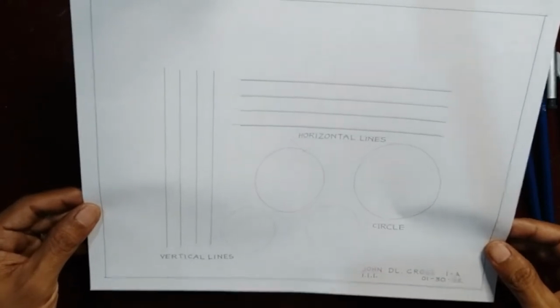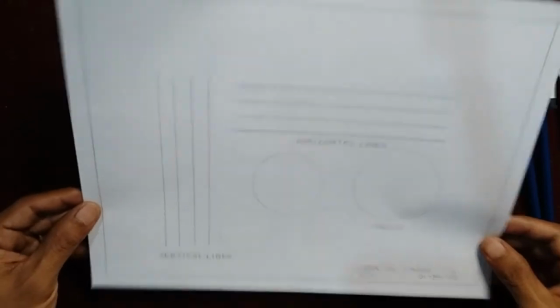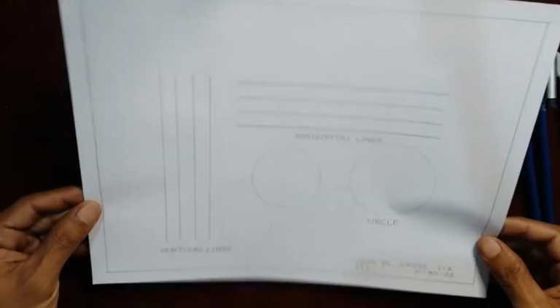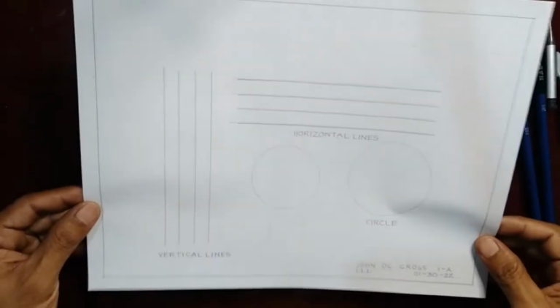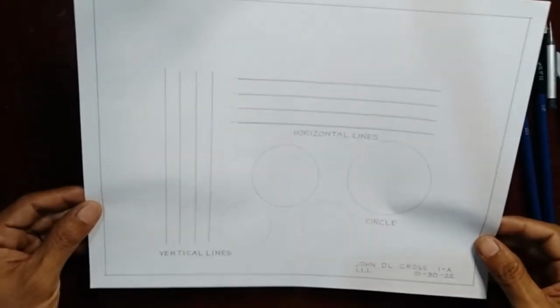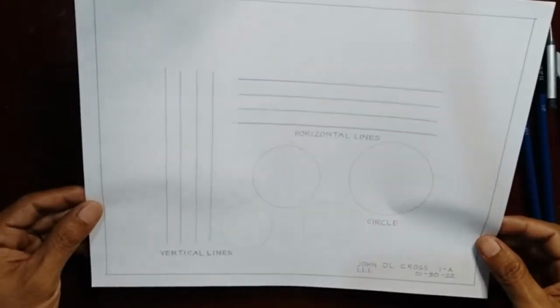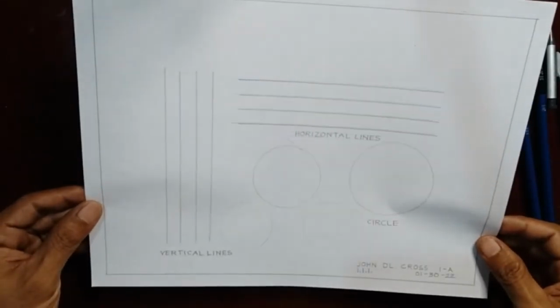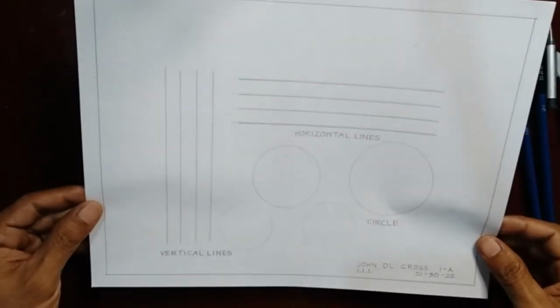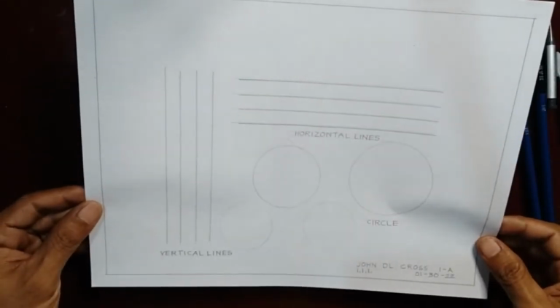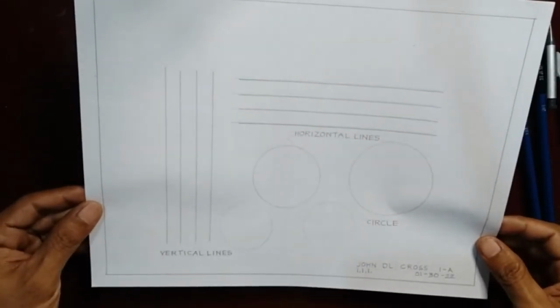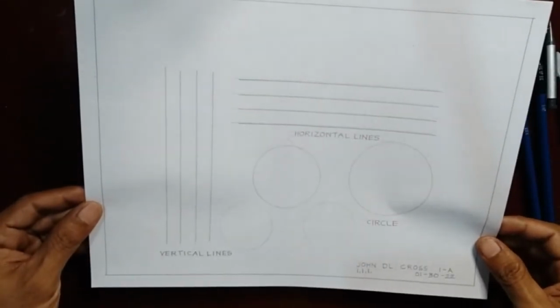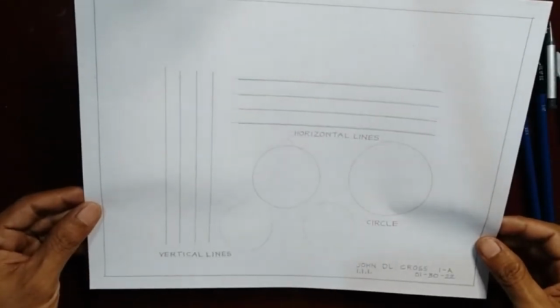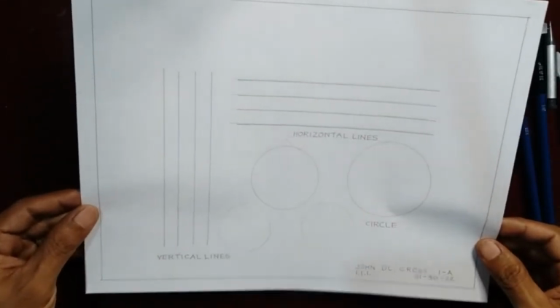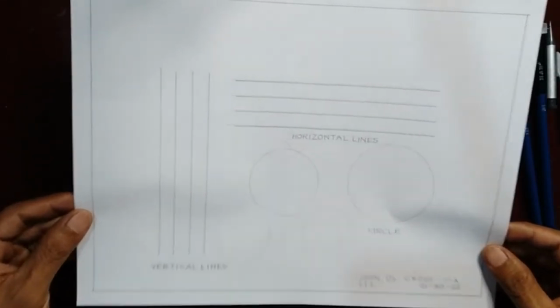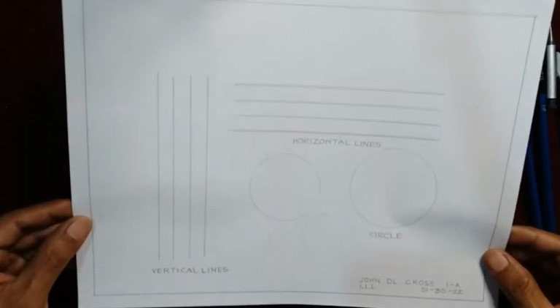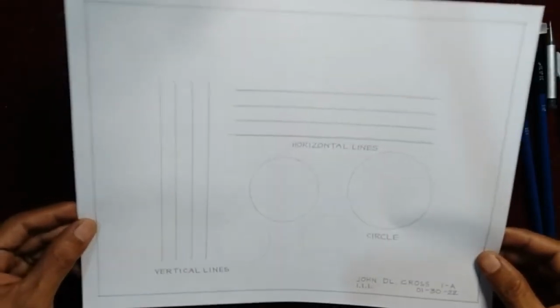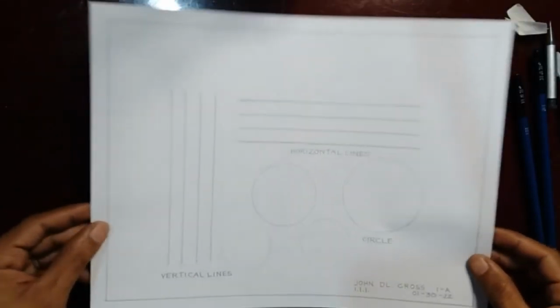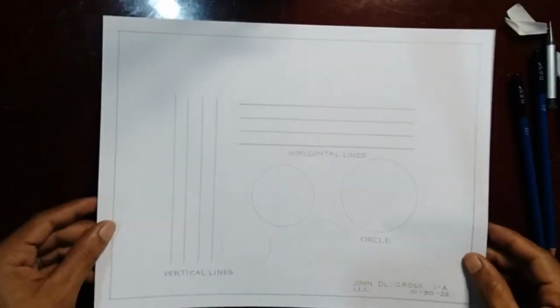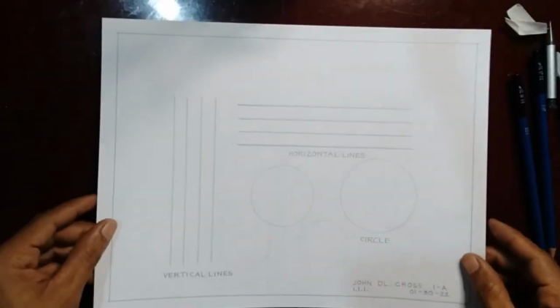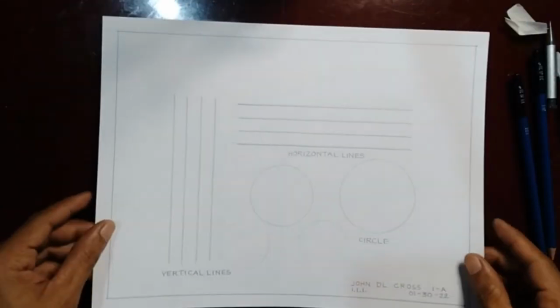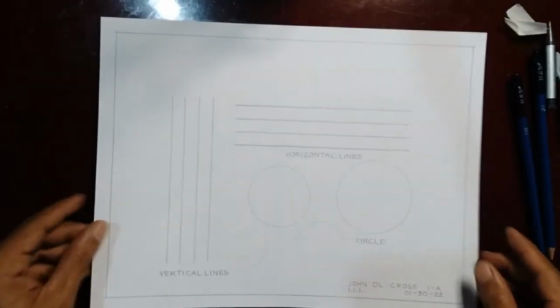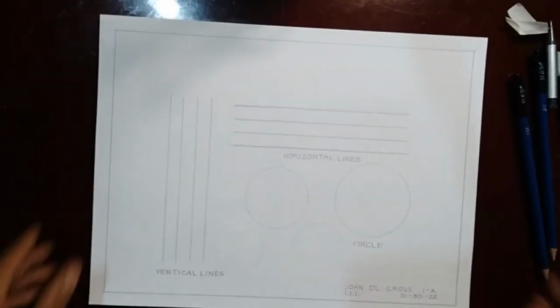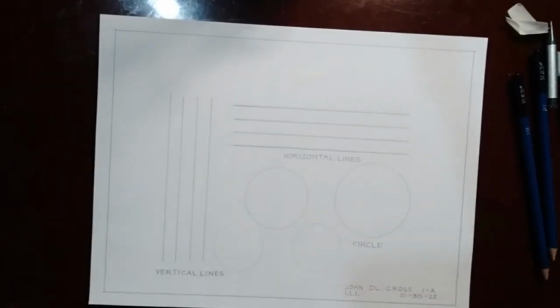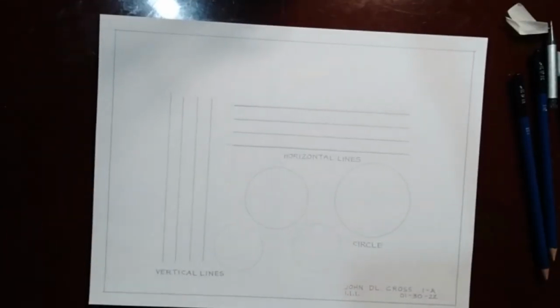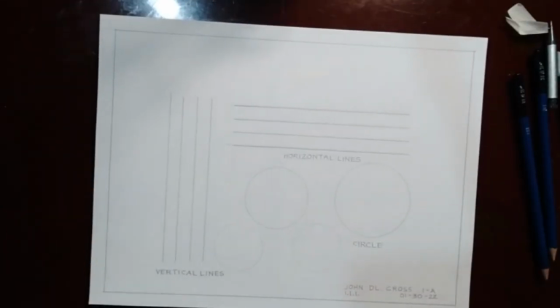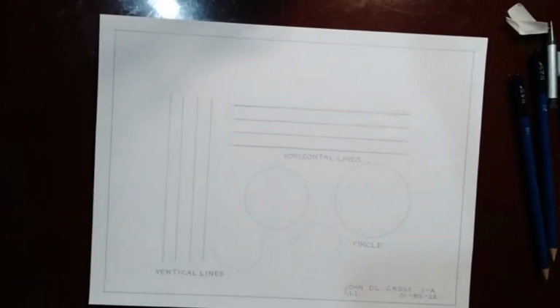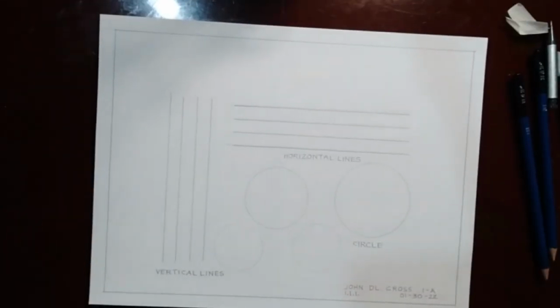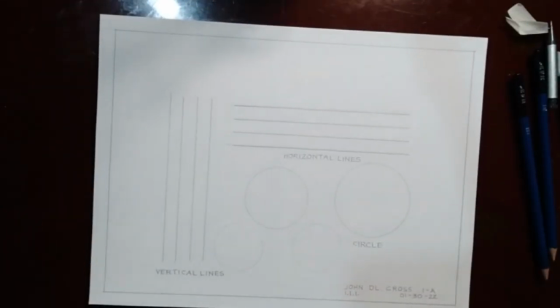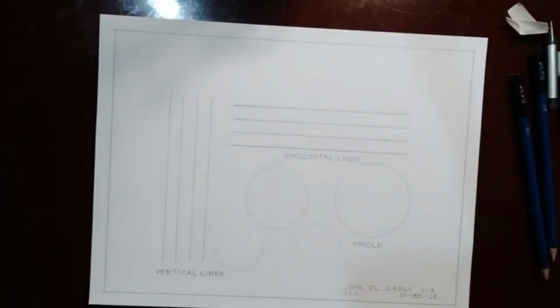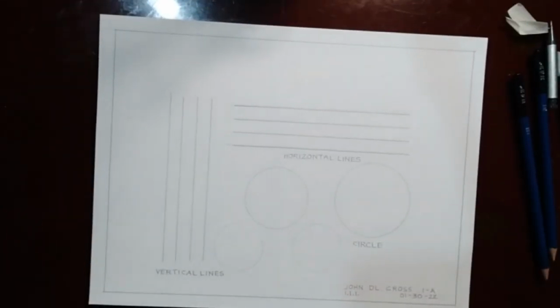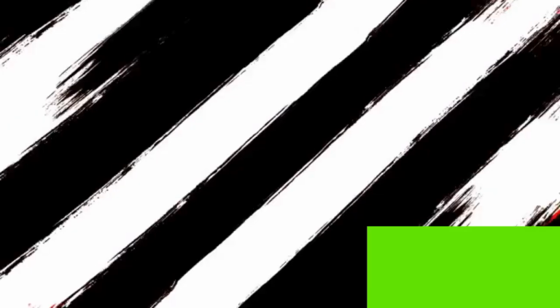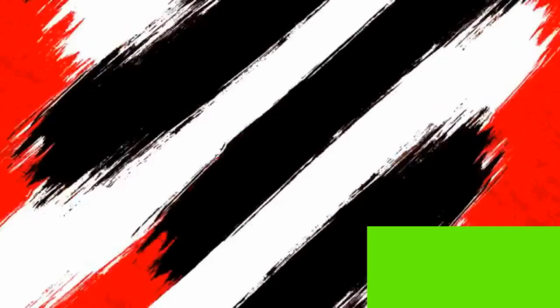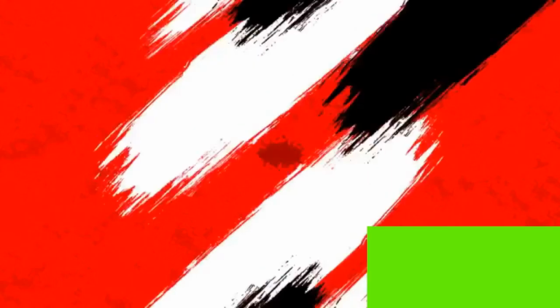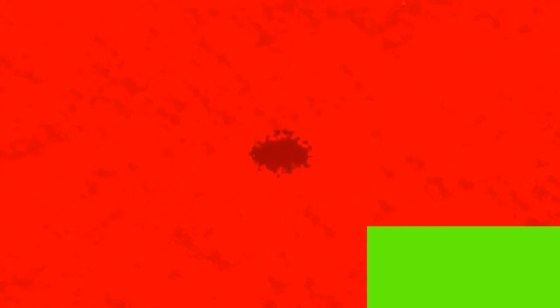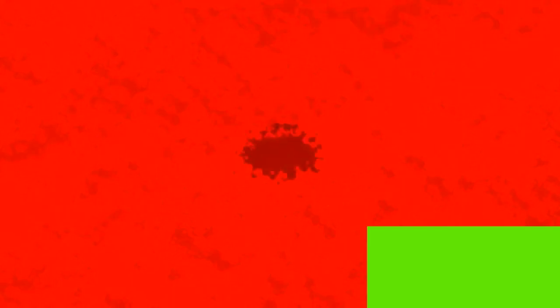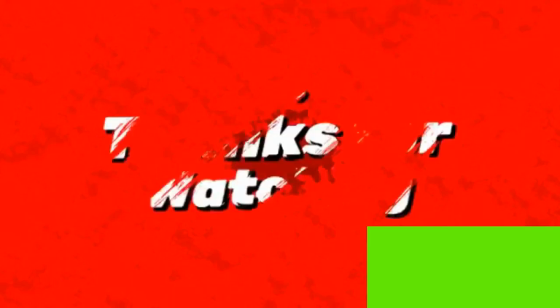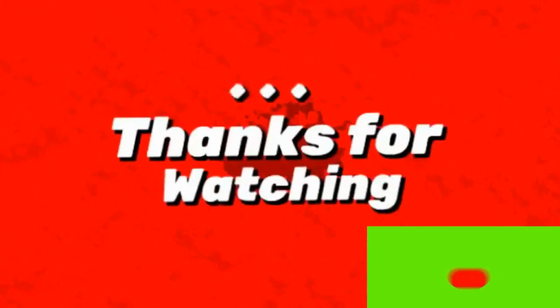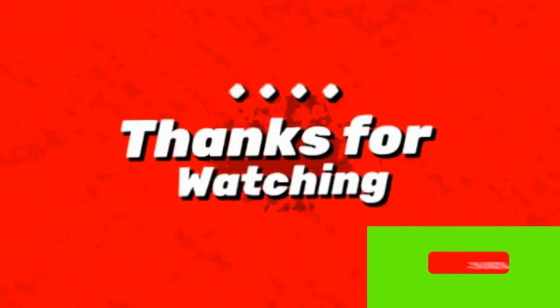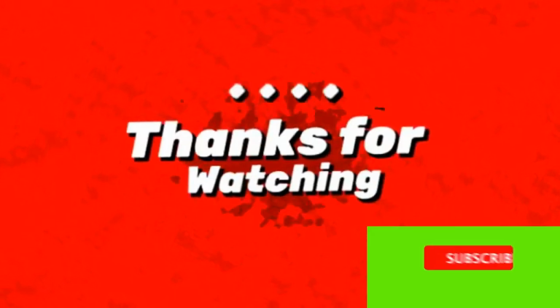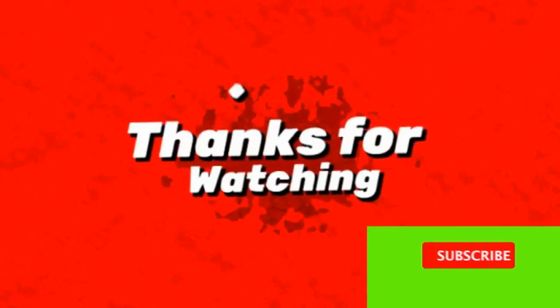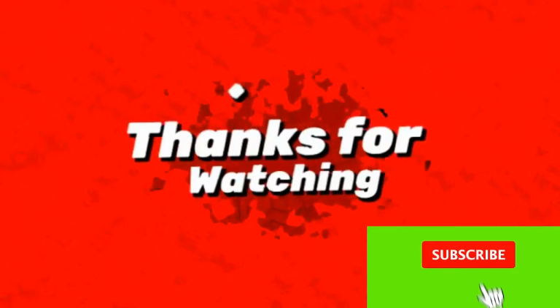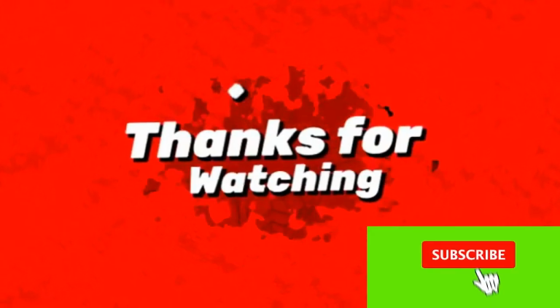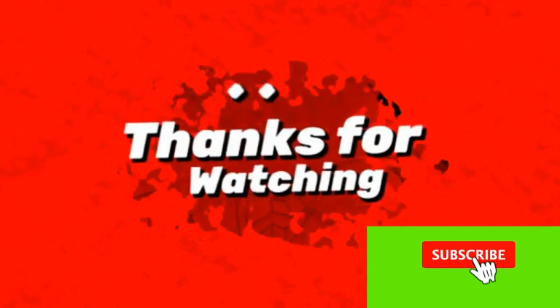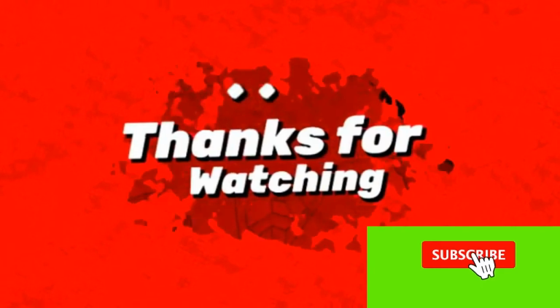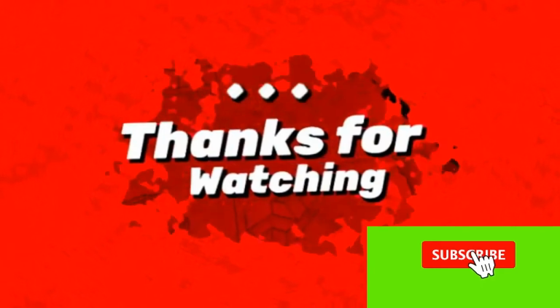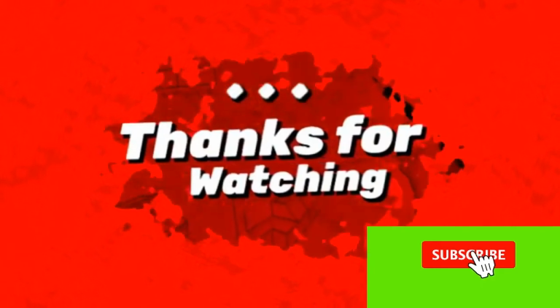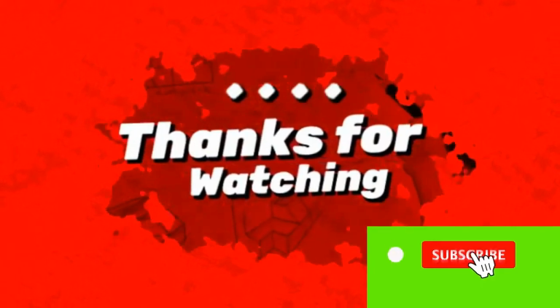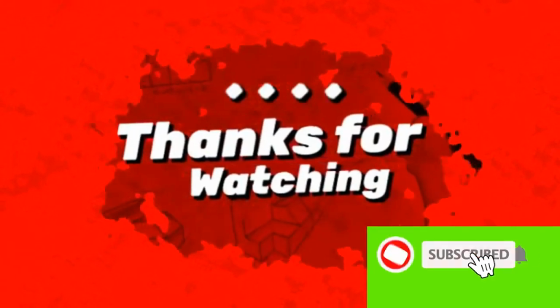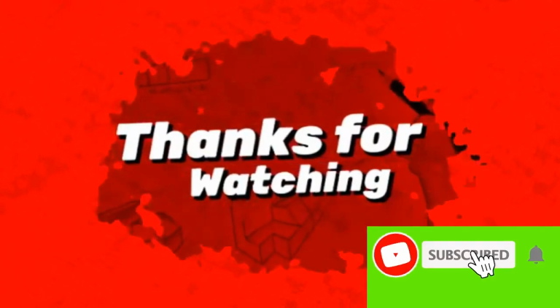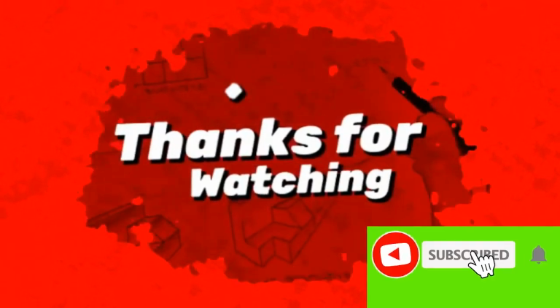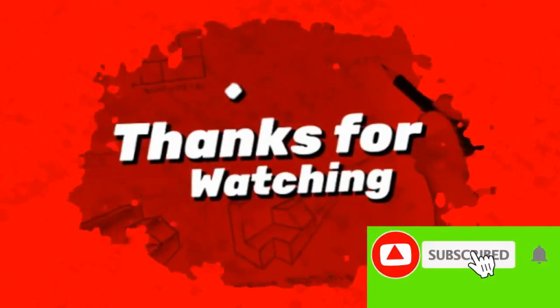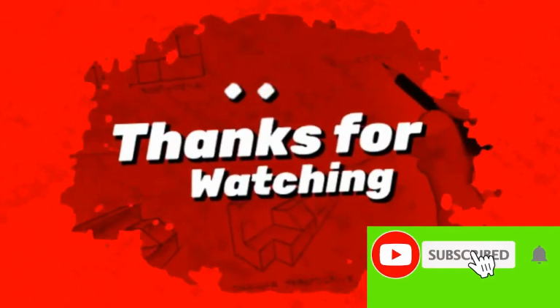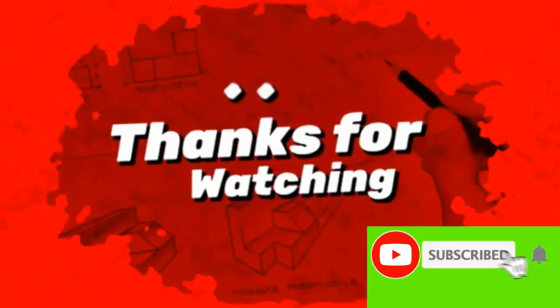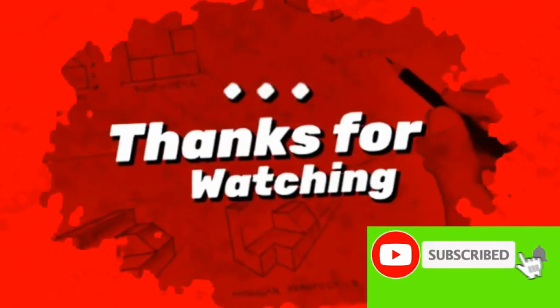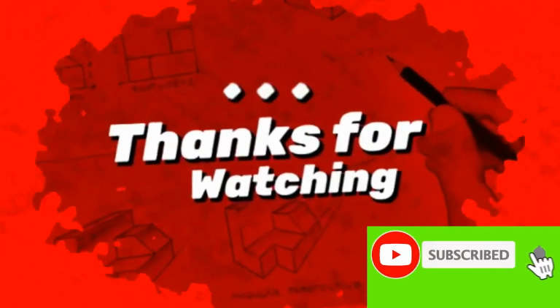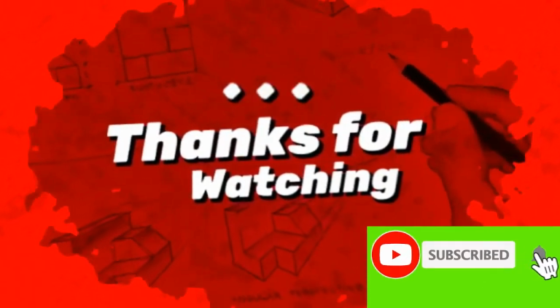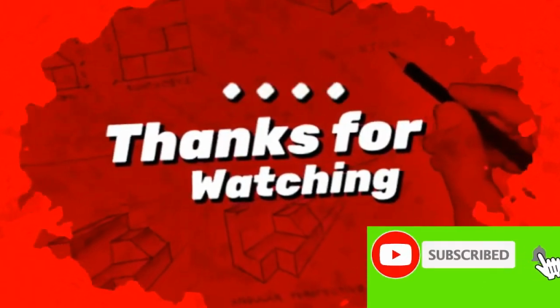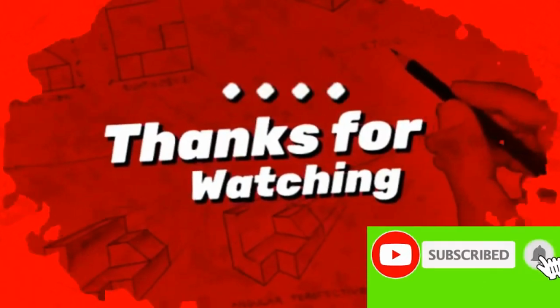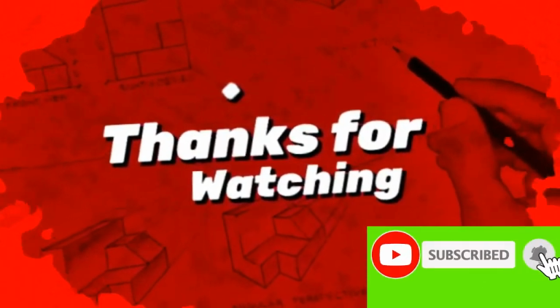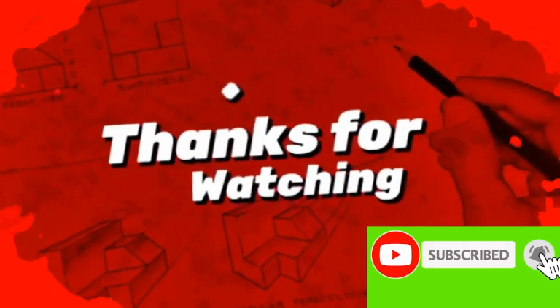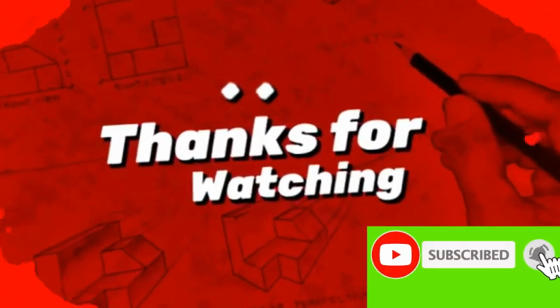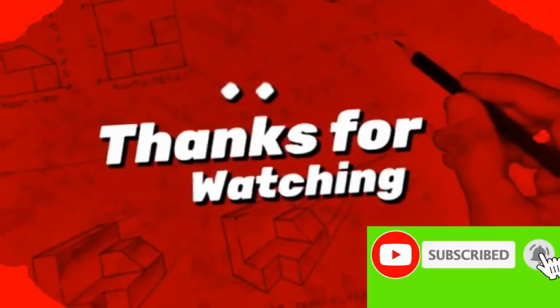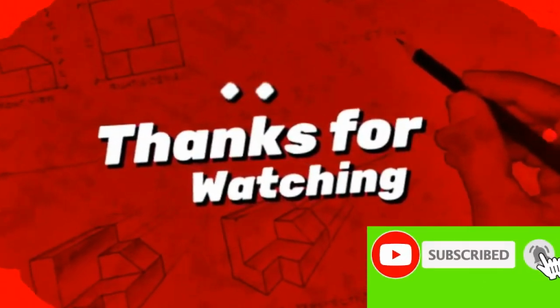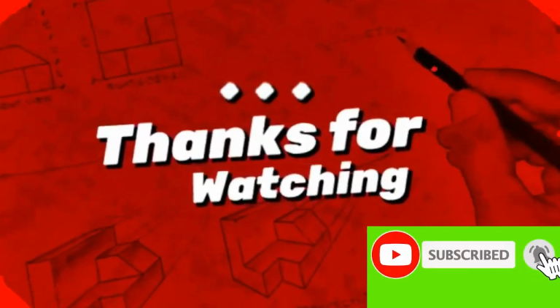Goodbye. If you like this video, hit that like button and subscribe.